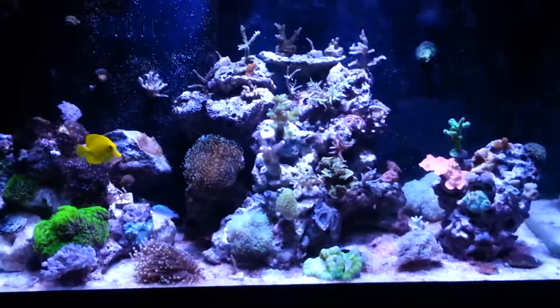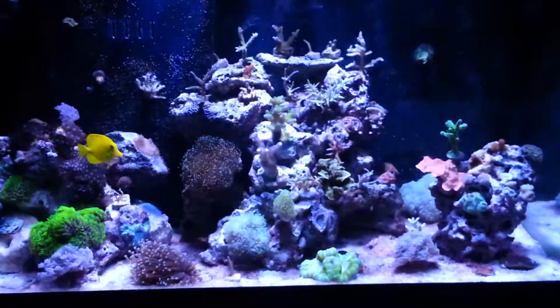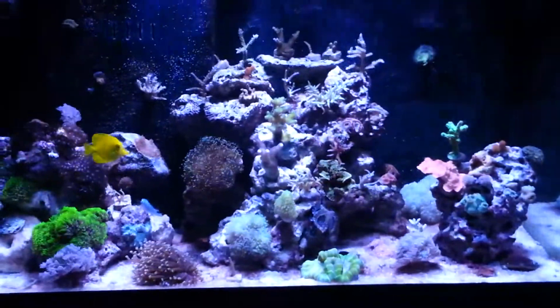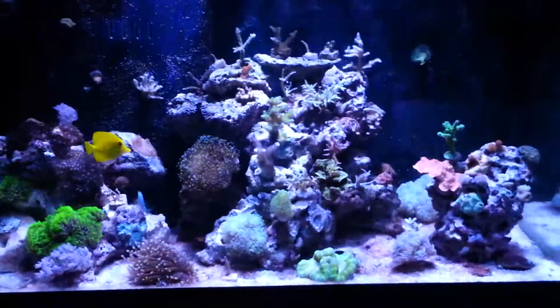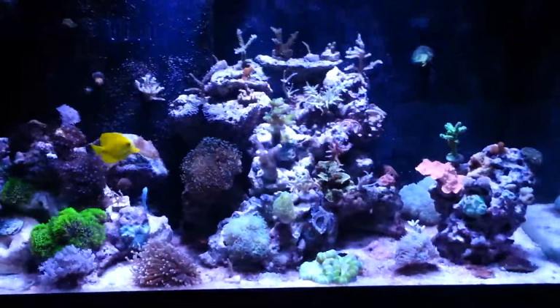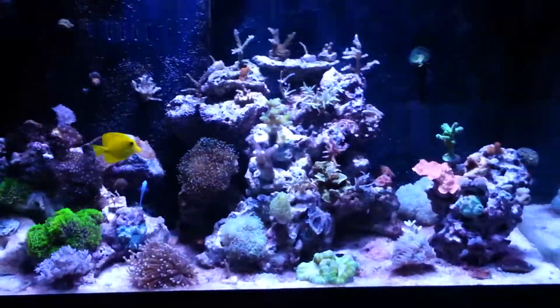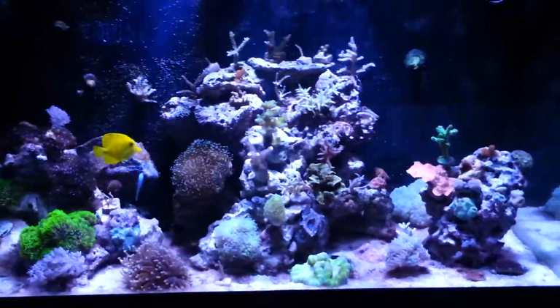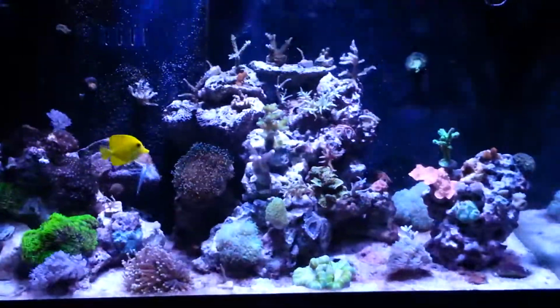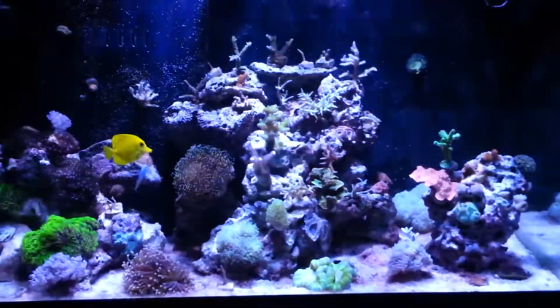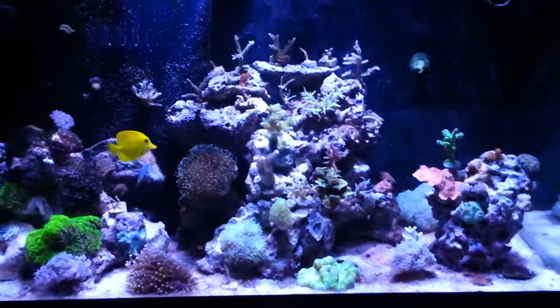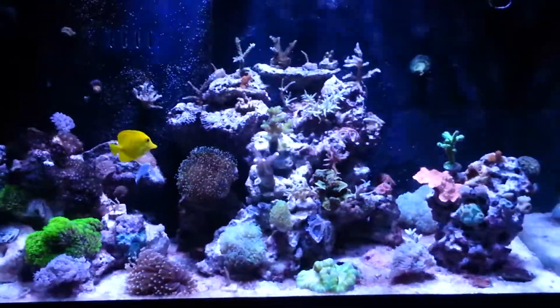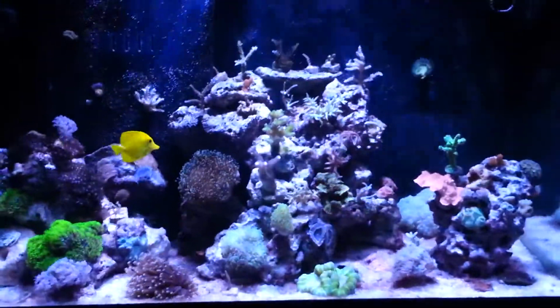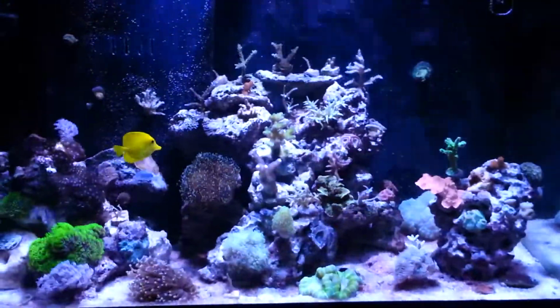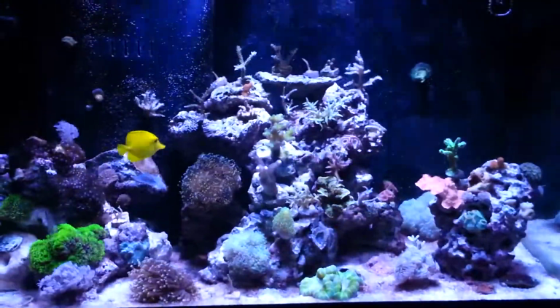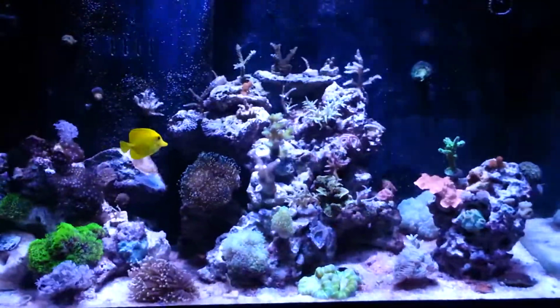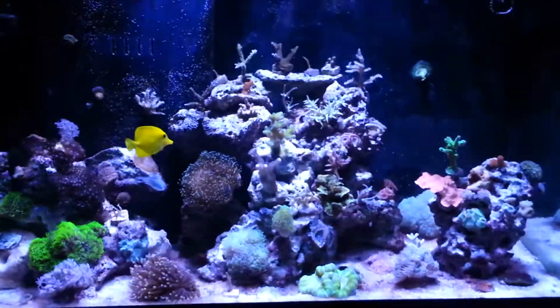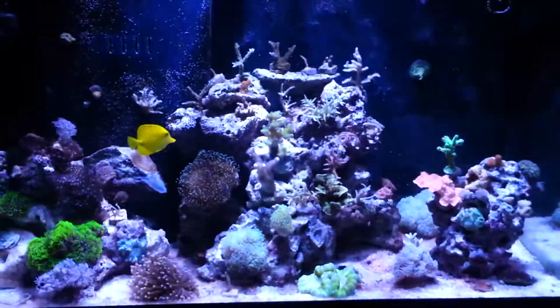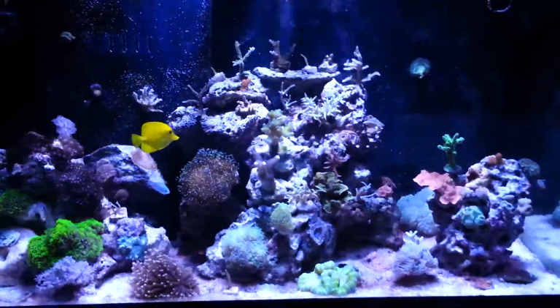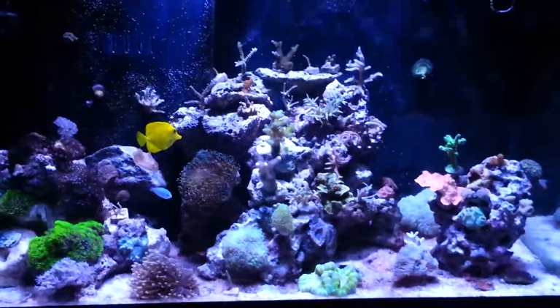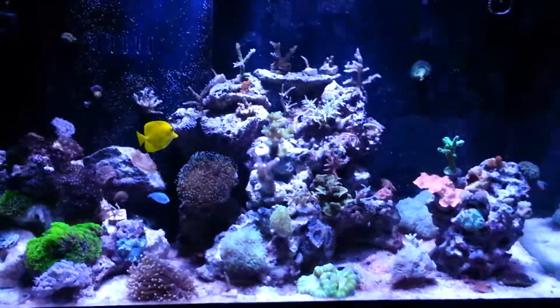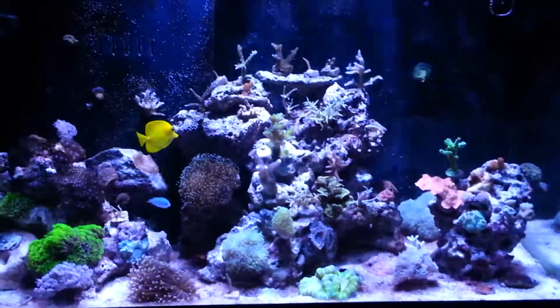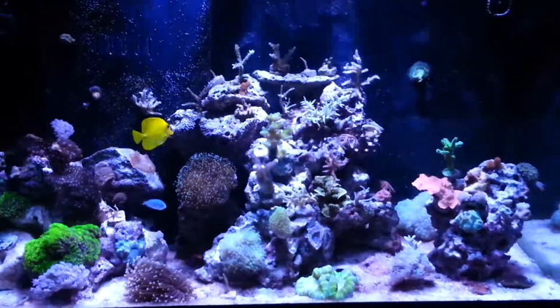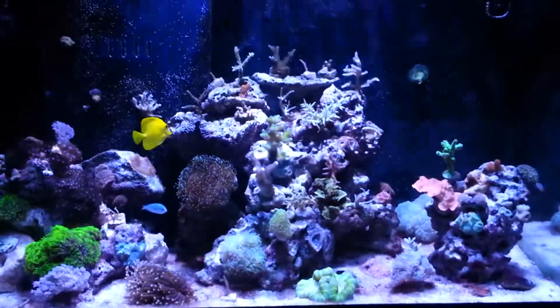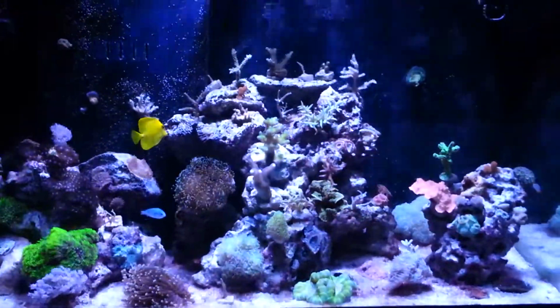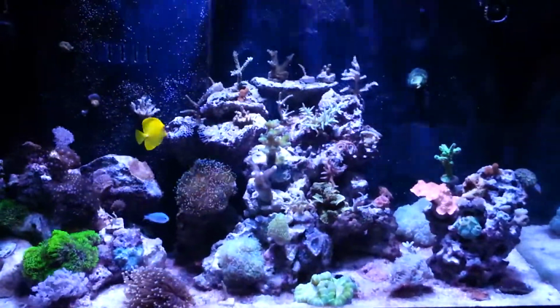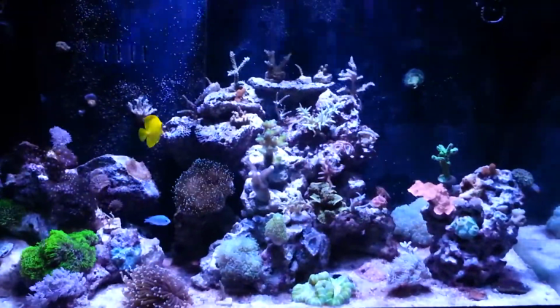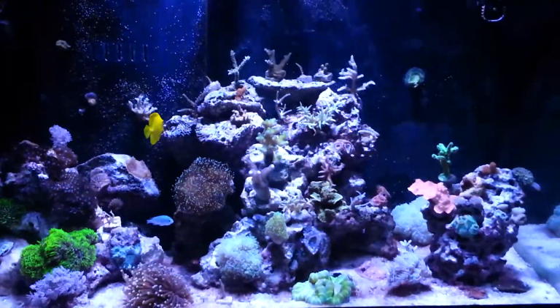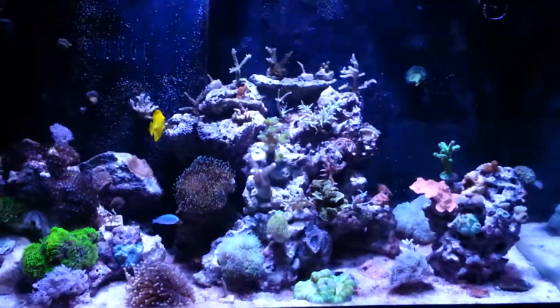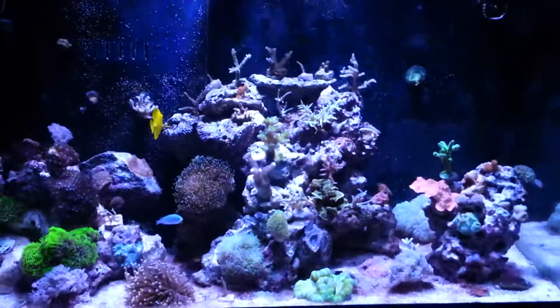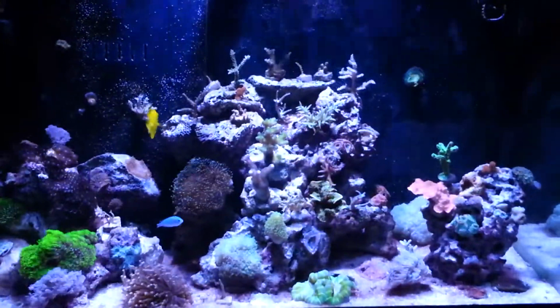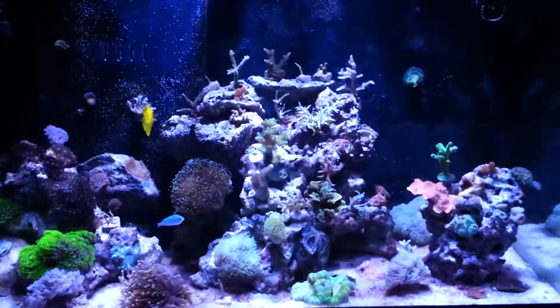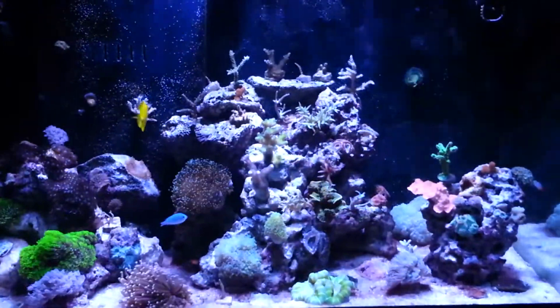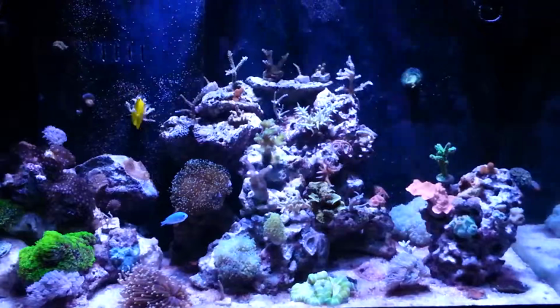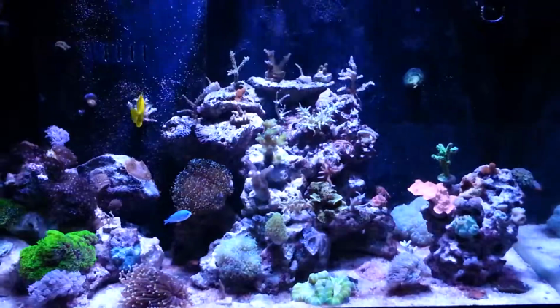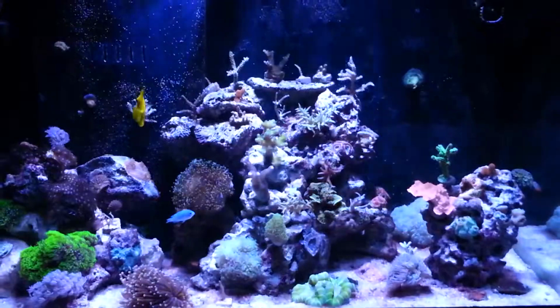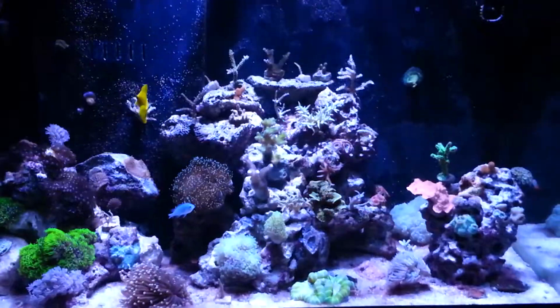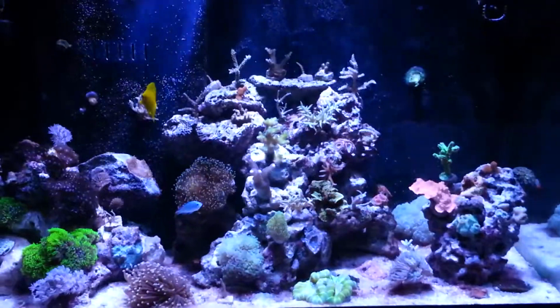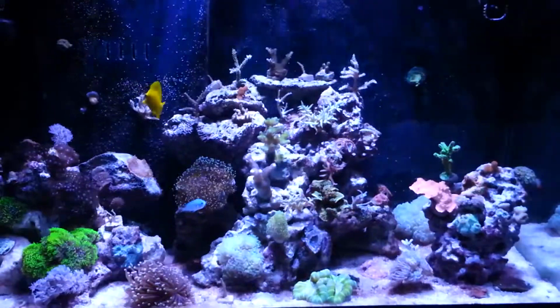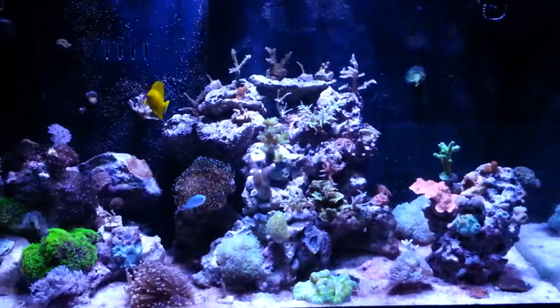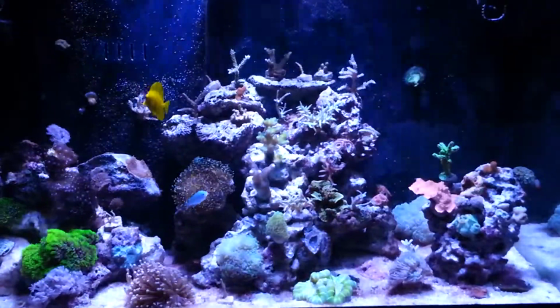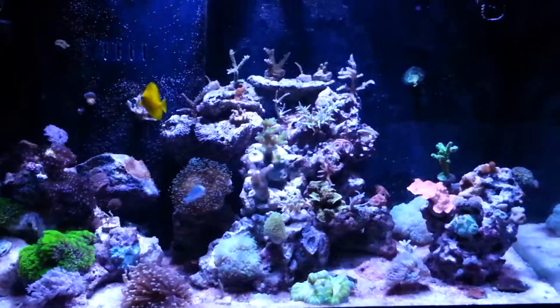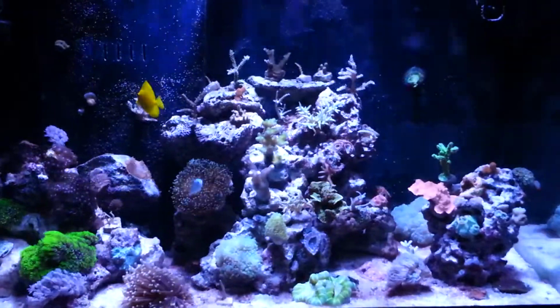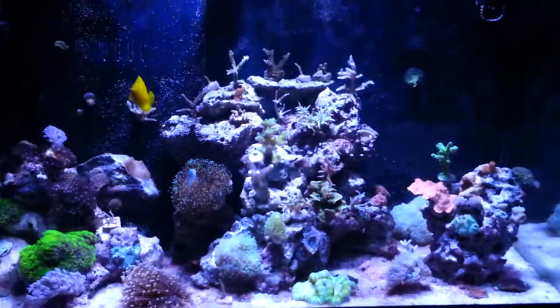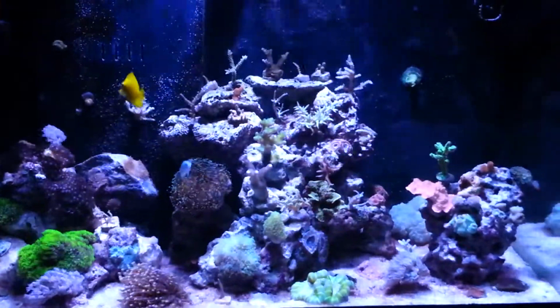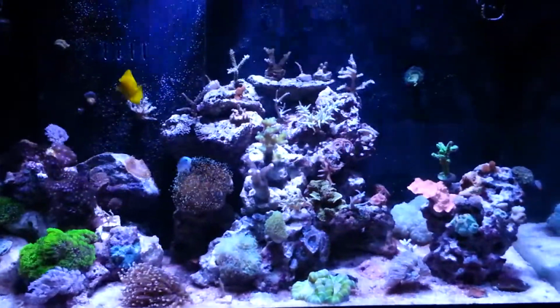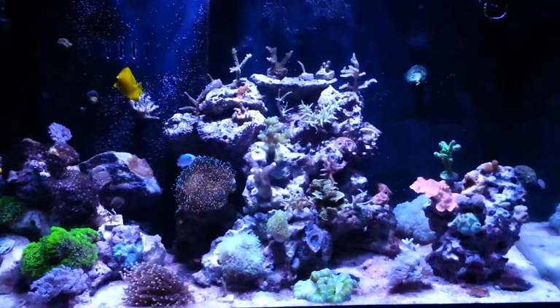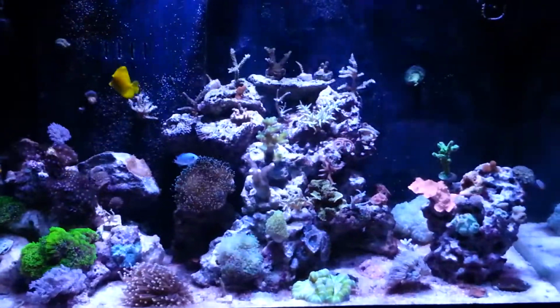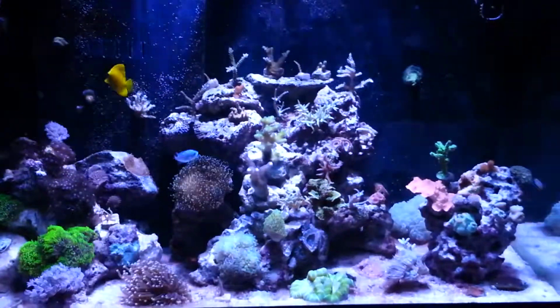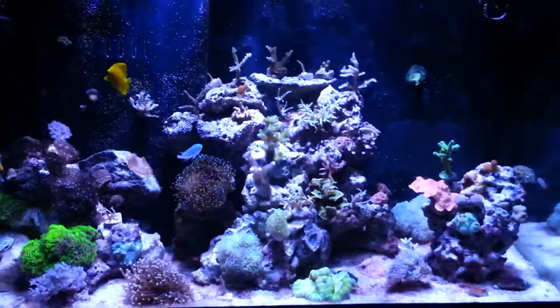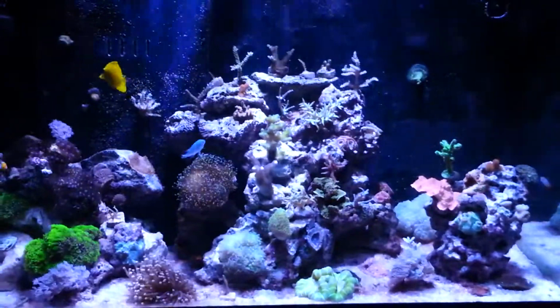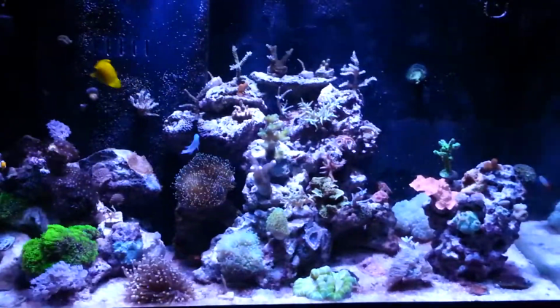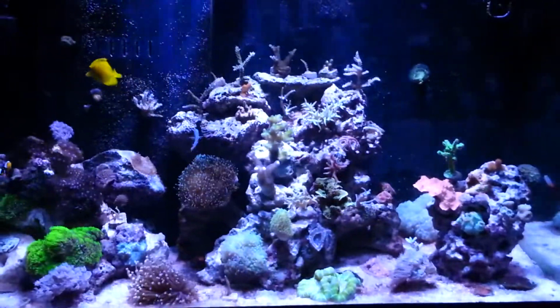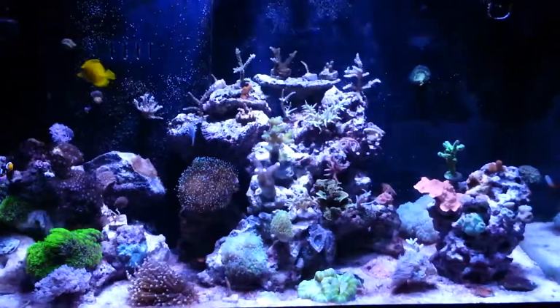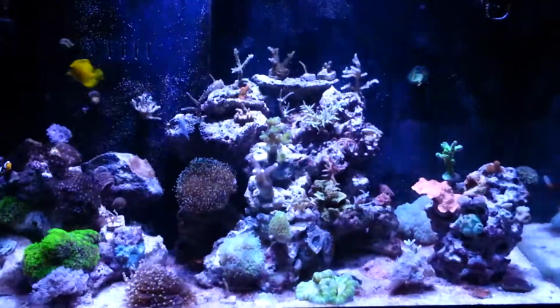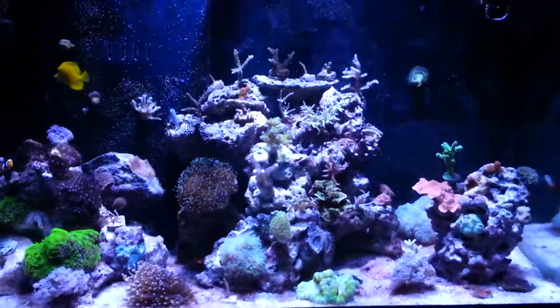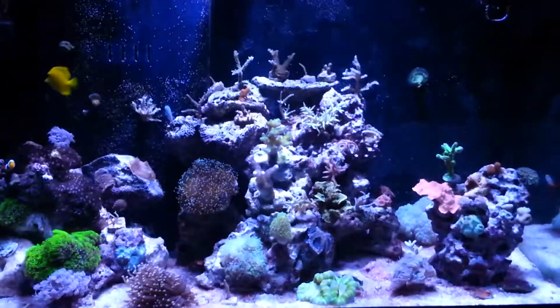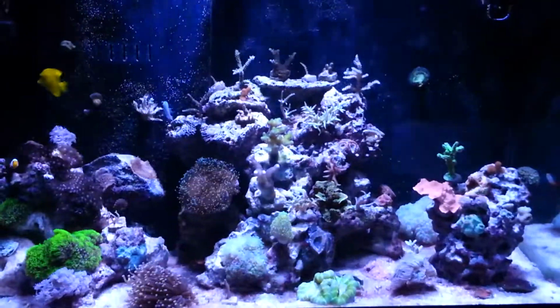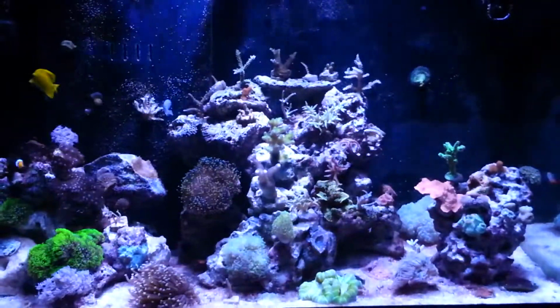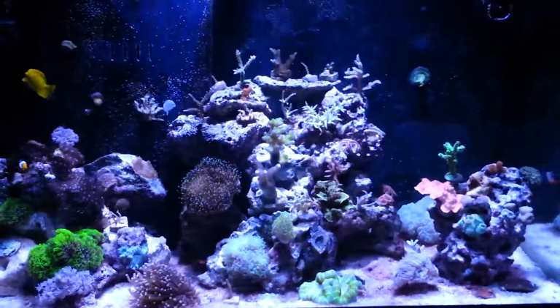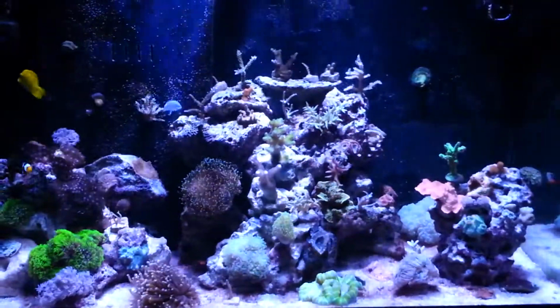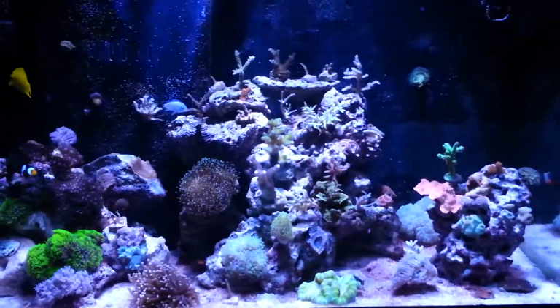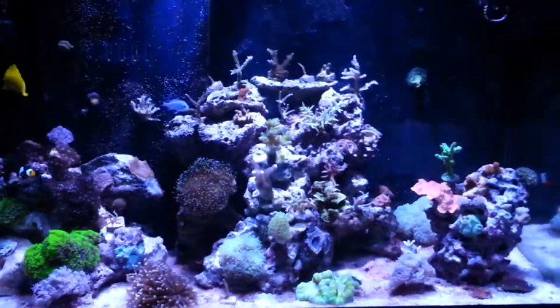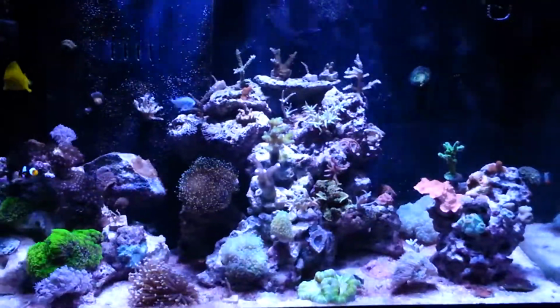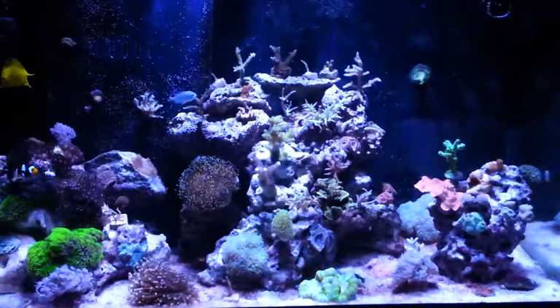And as you can see, it has all disappeared. I didn't use any chemicals.